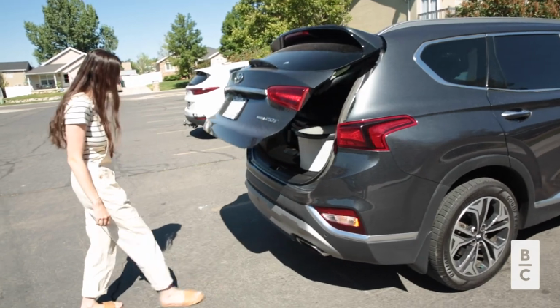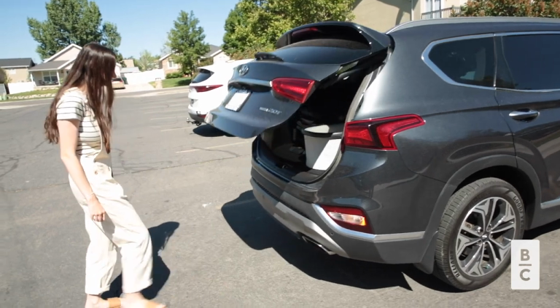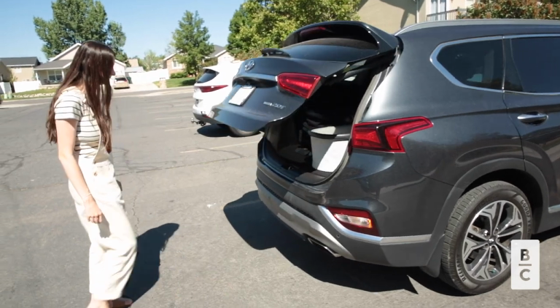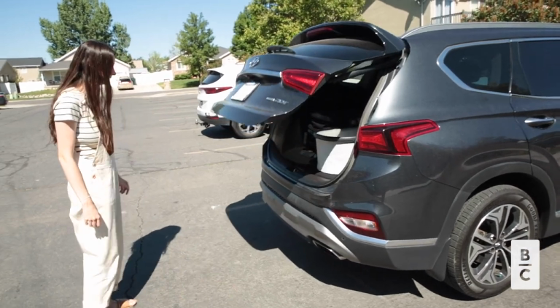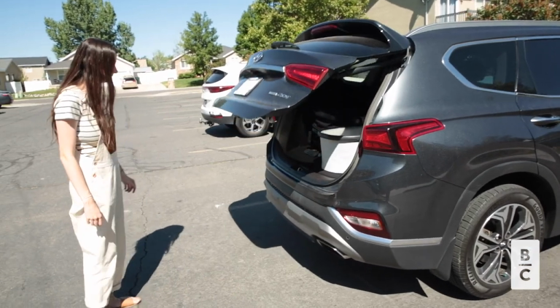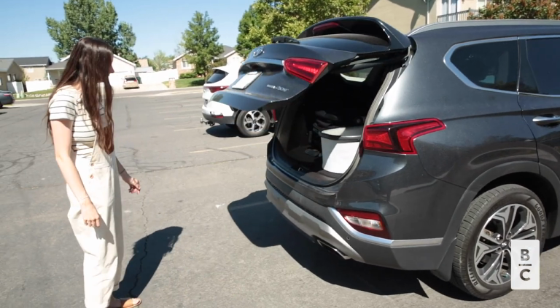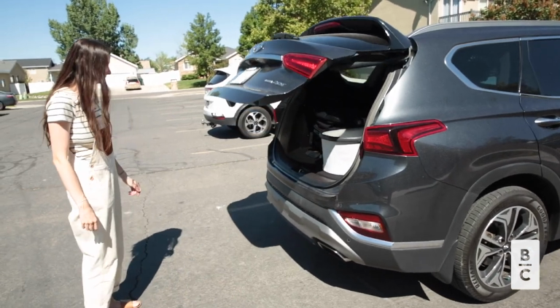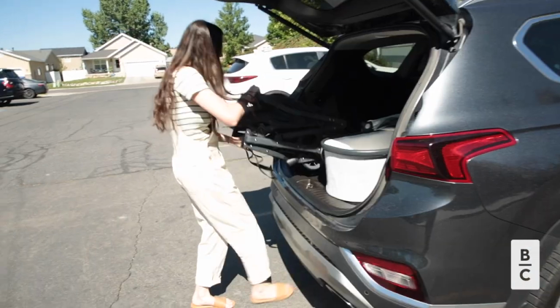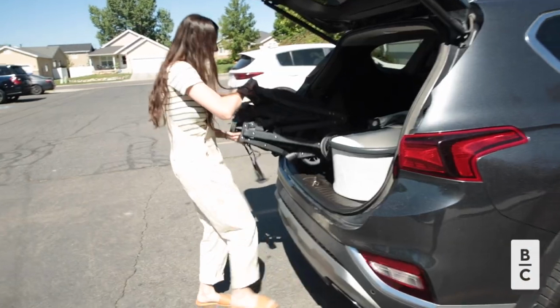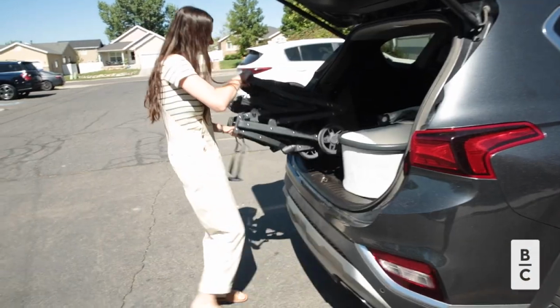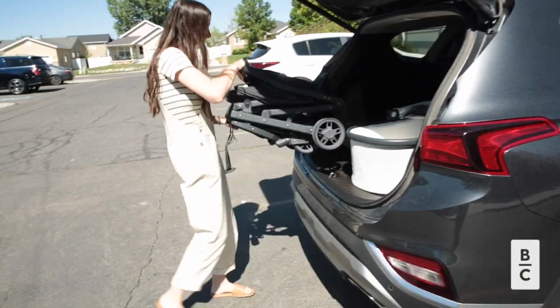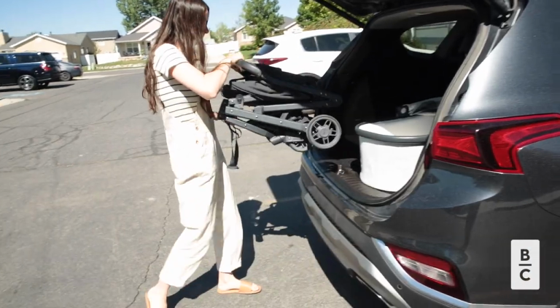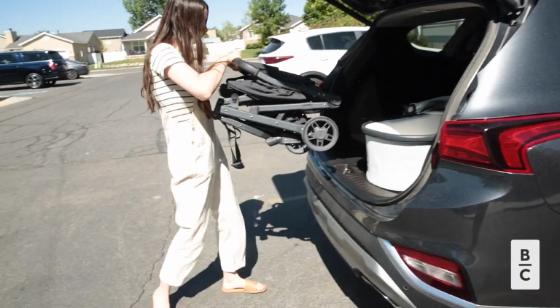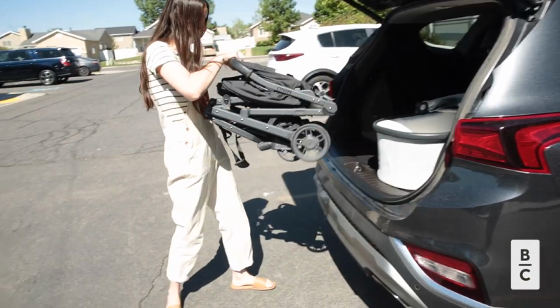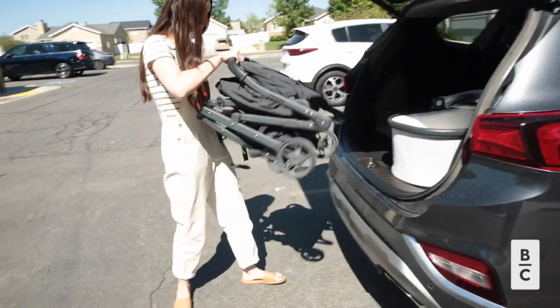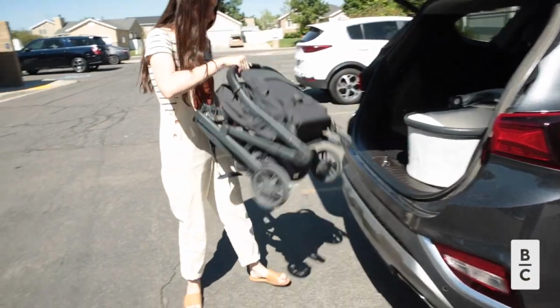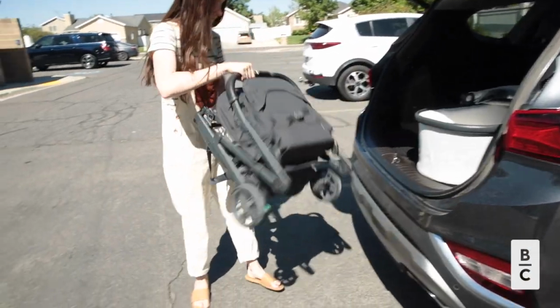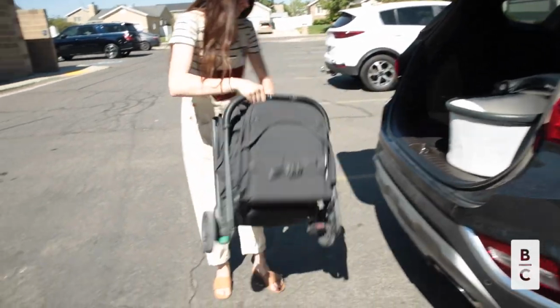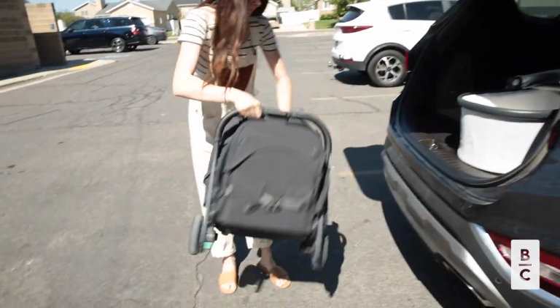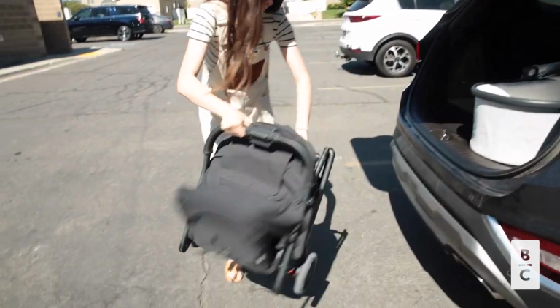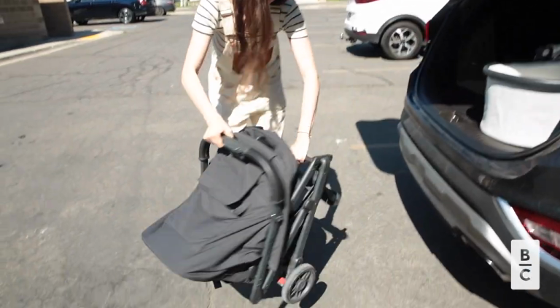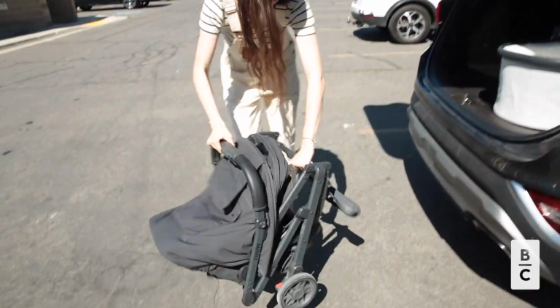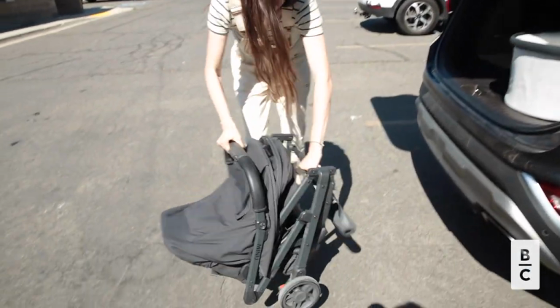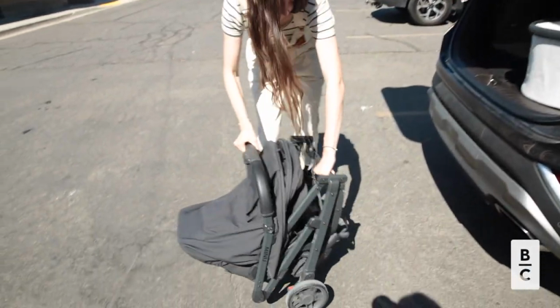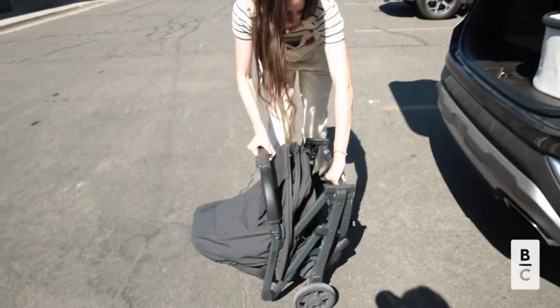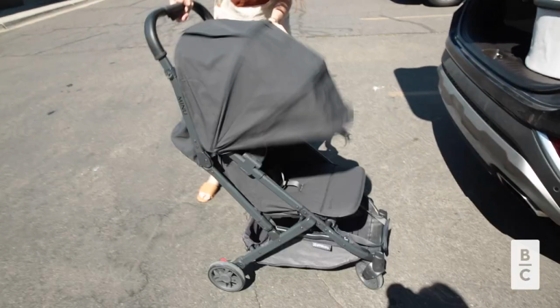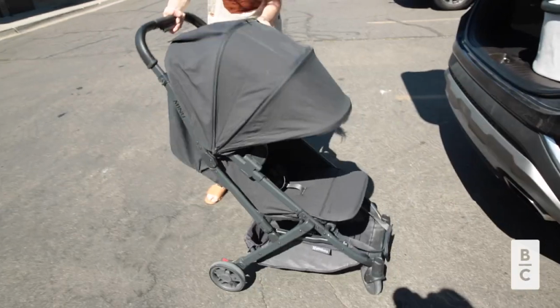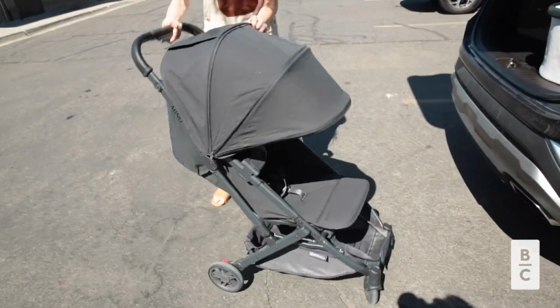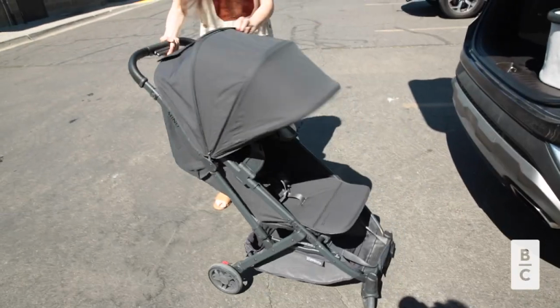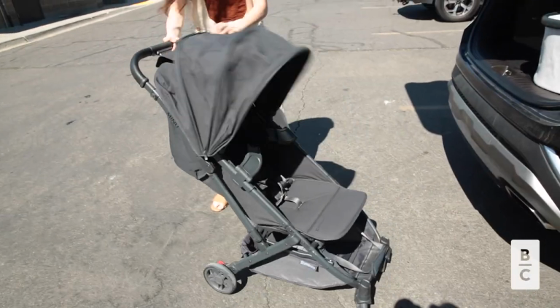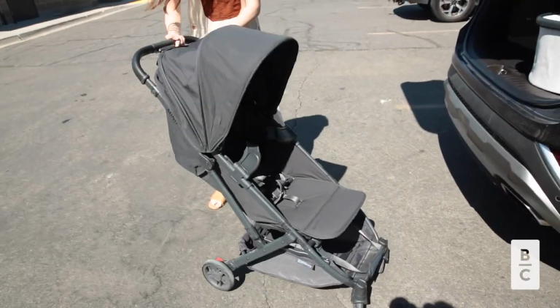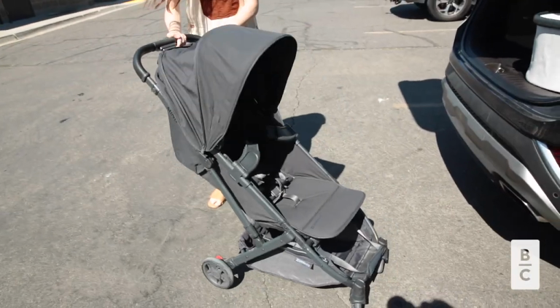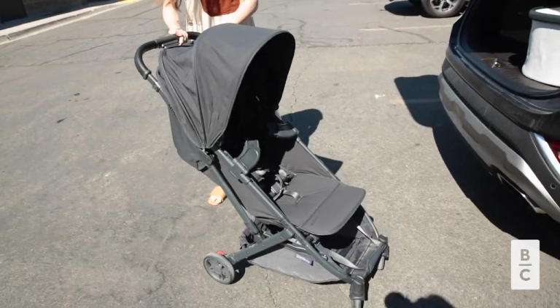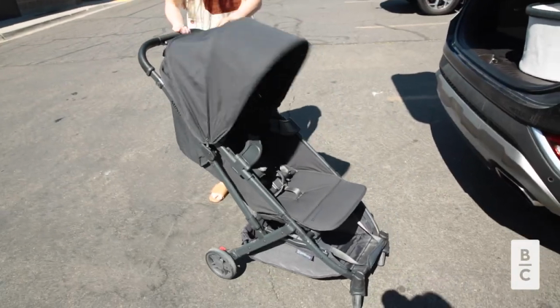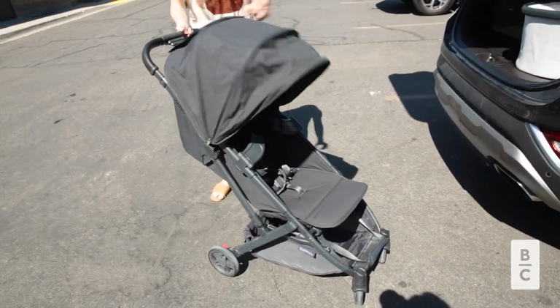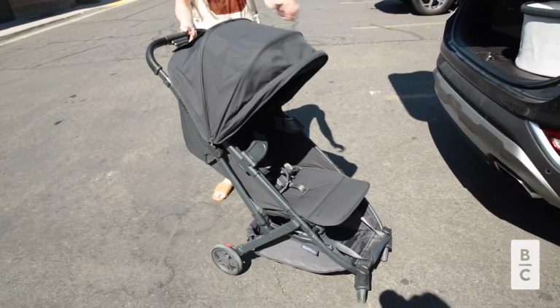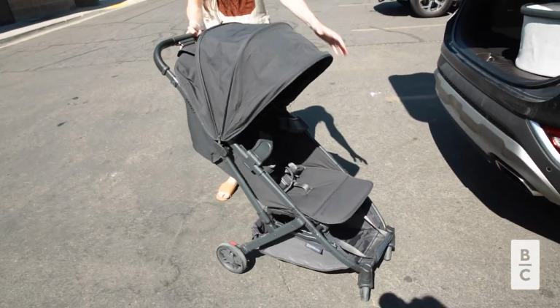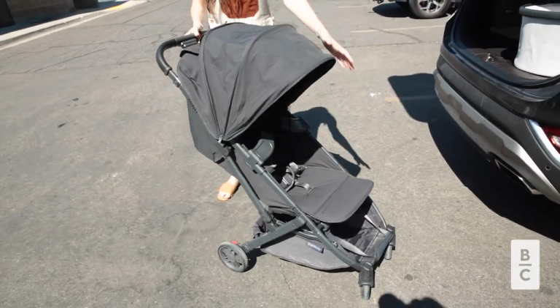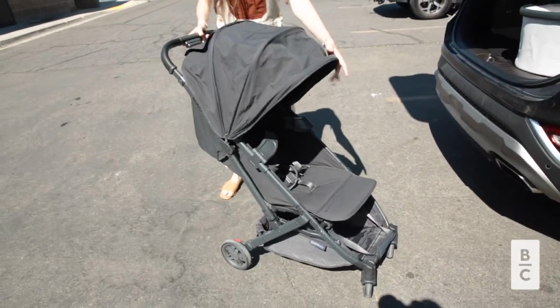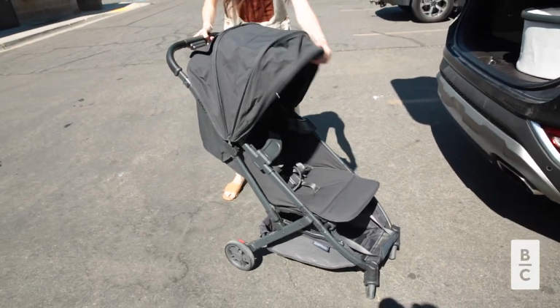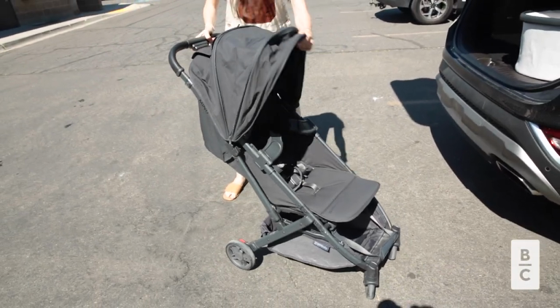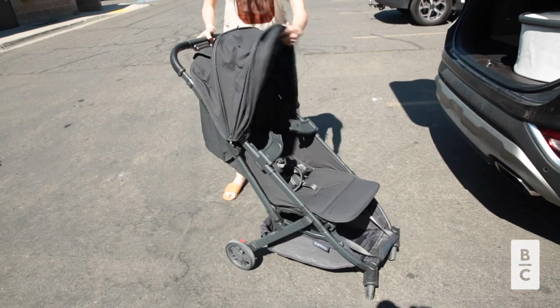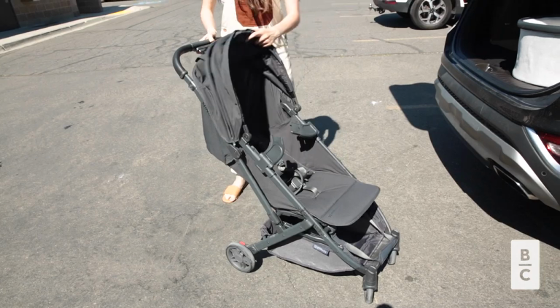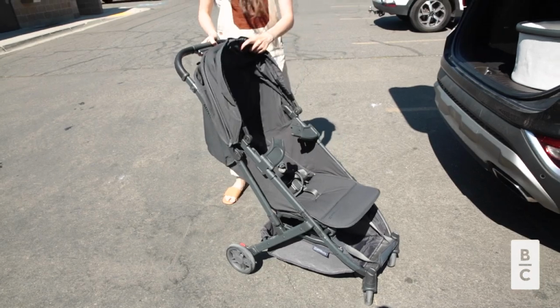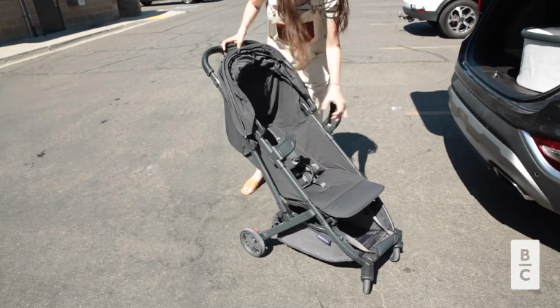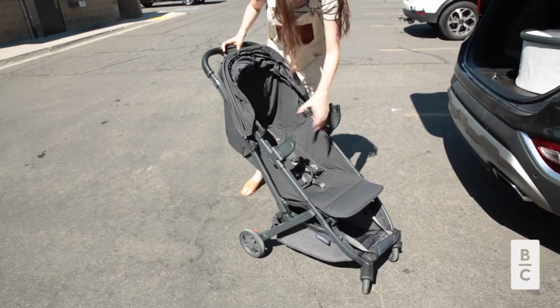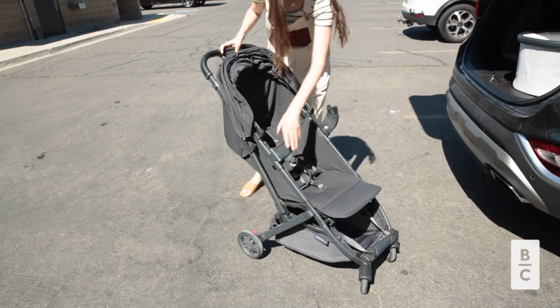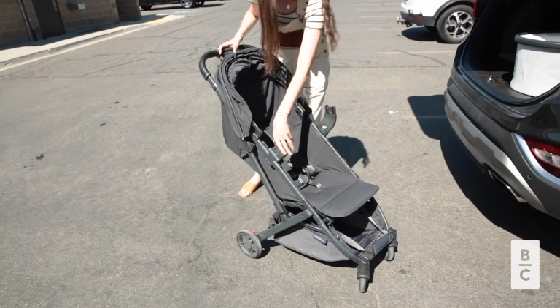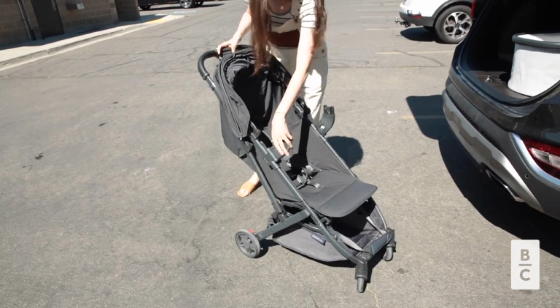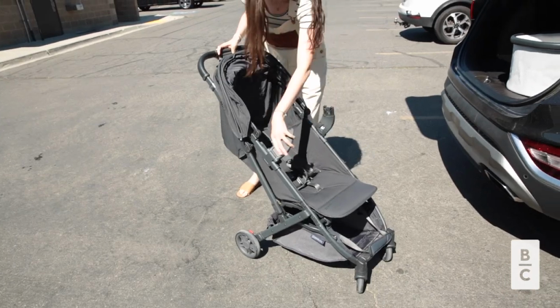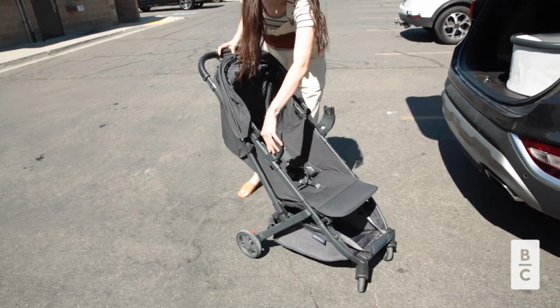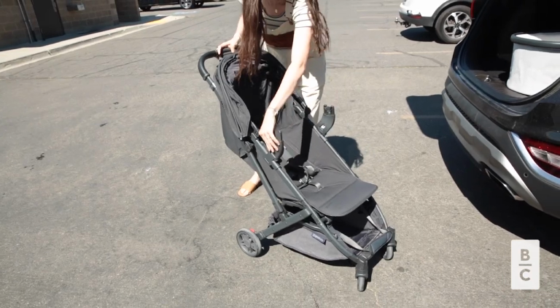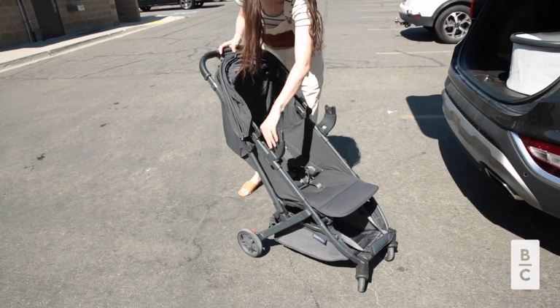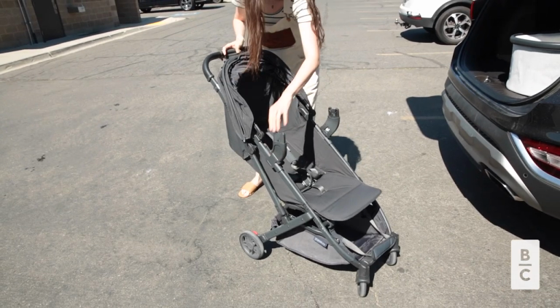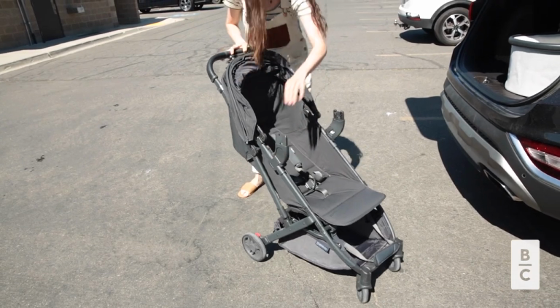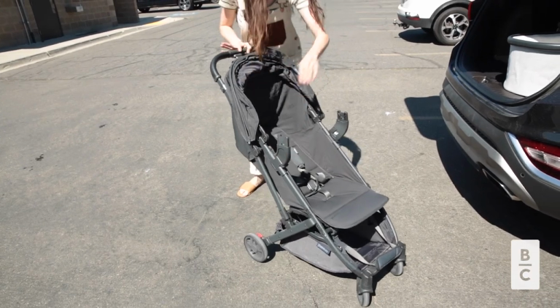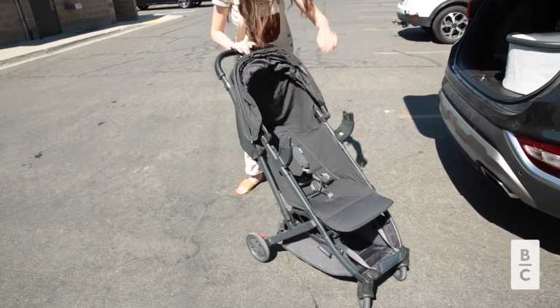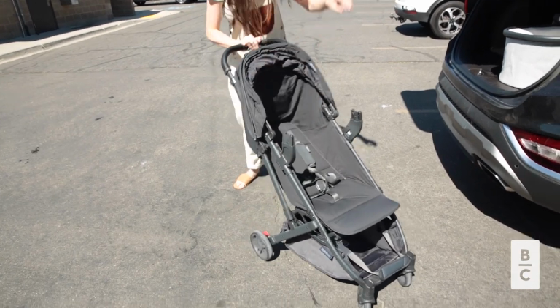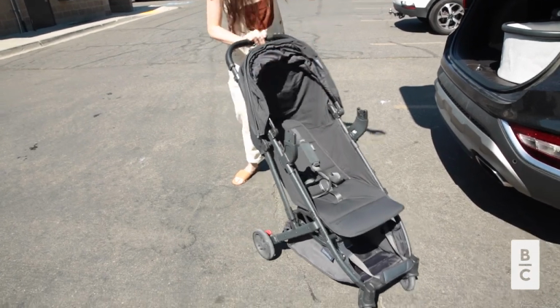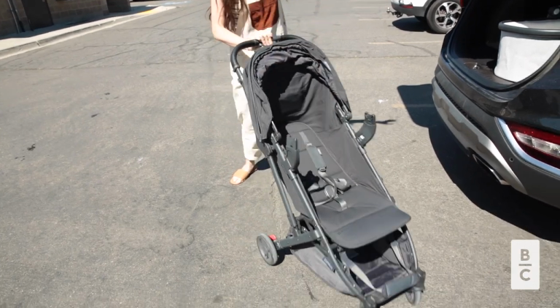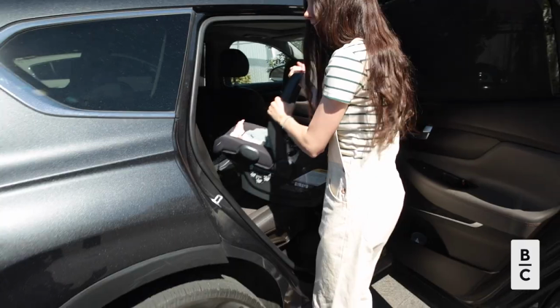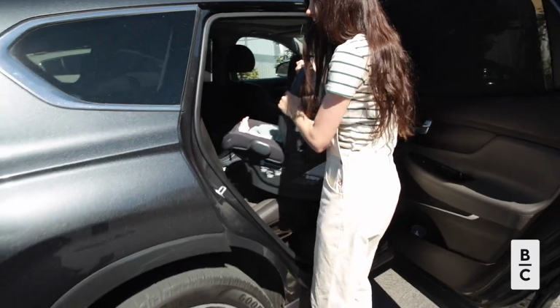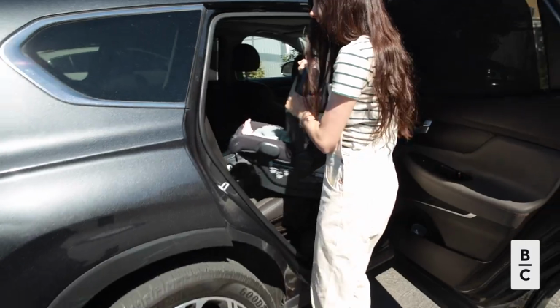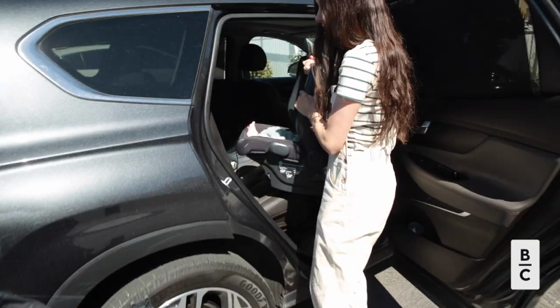My name is Riley, and I'm a new mom. My baby's name is Wave, and he is just under four months old.